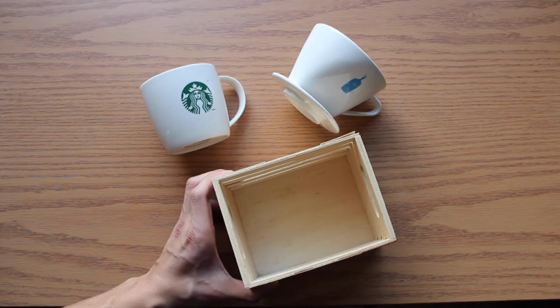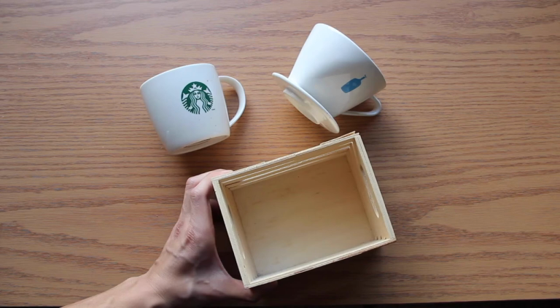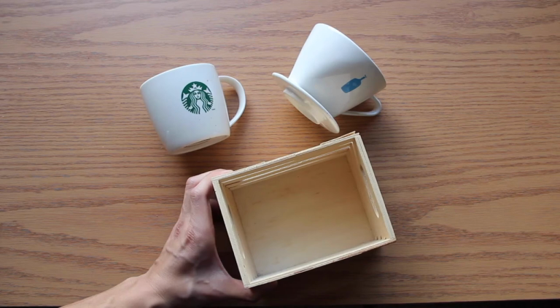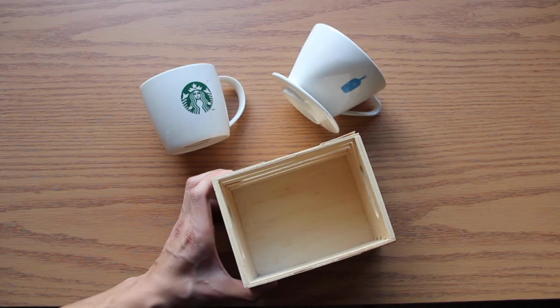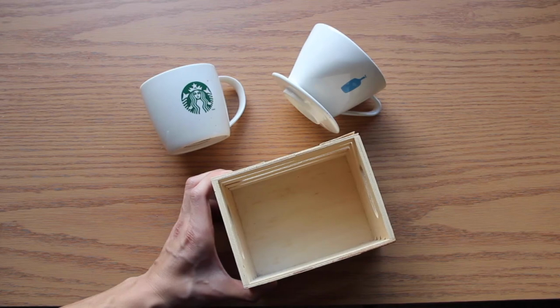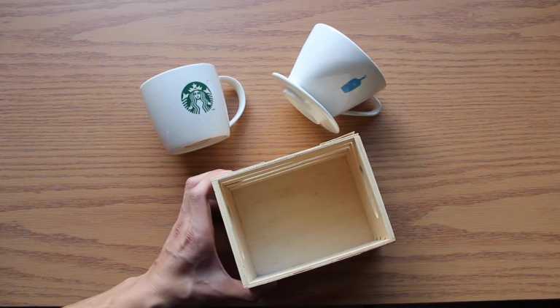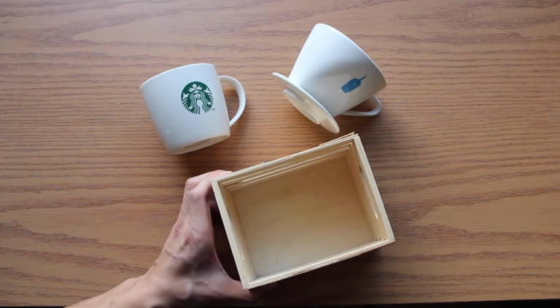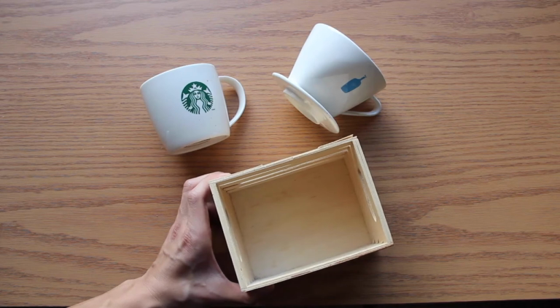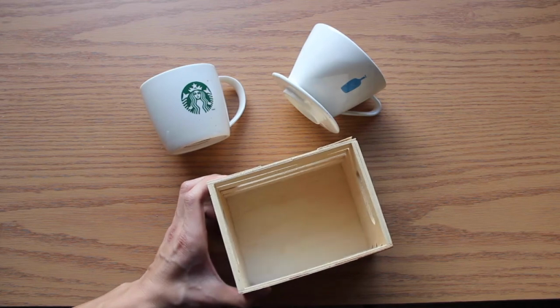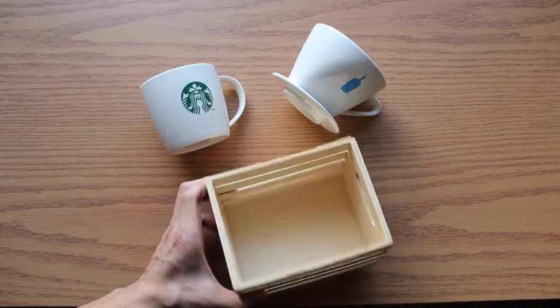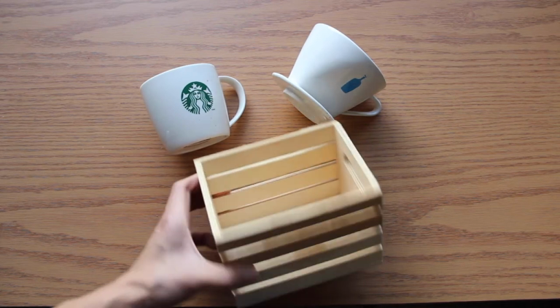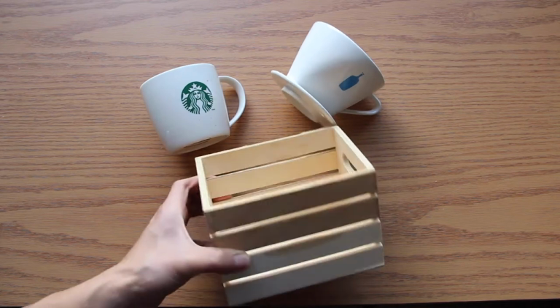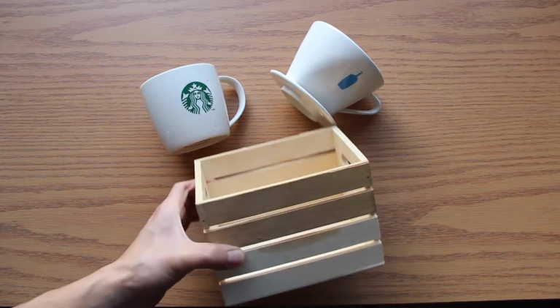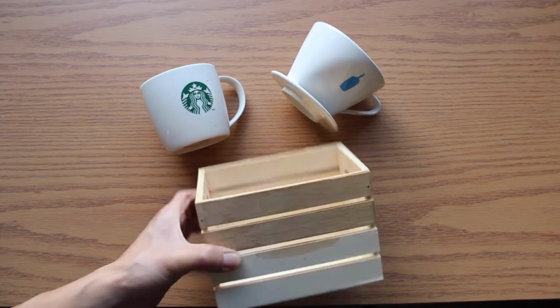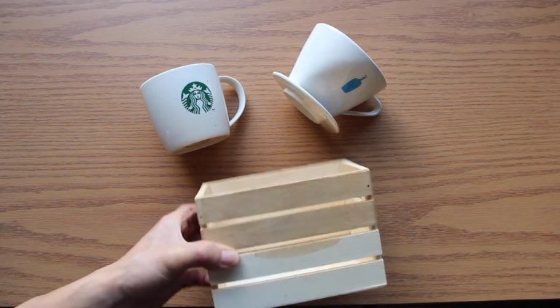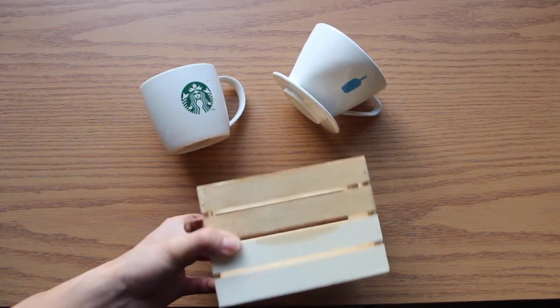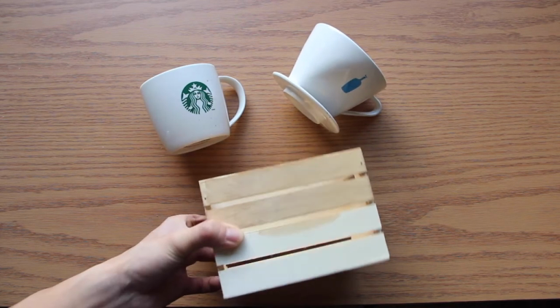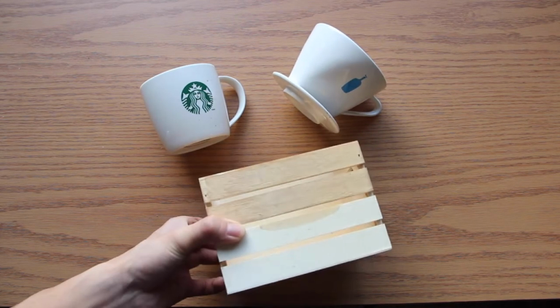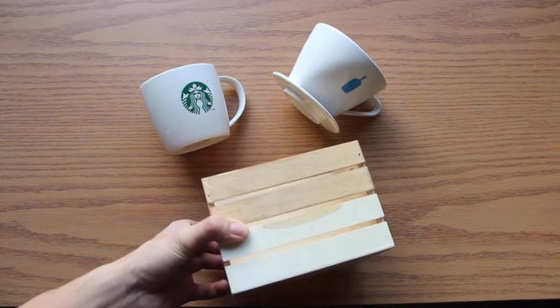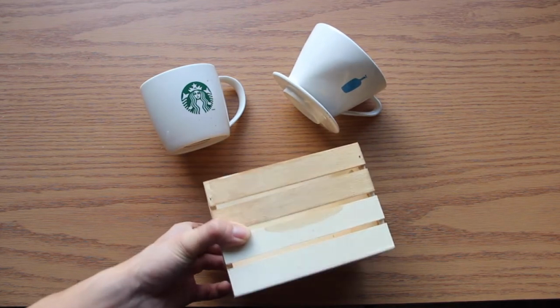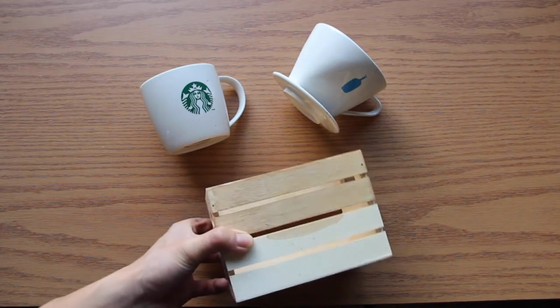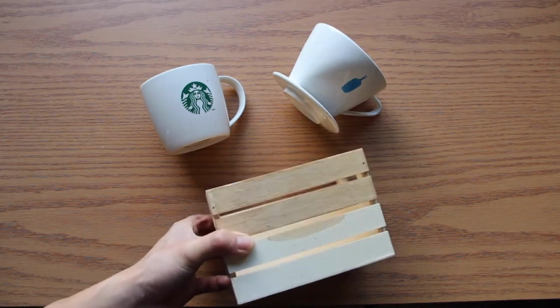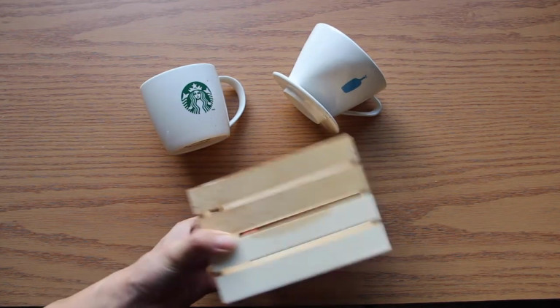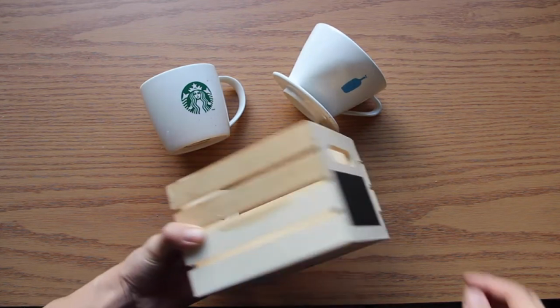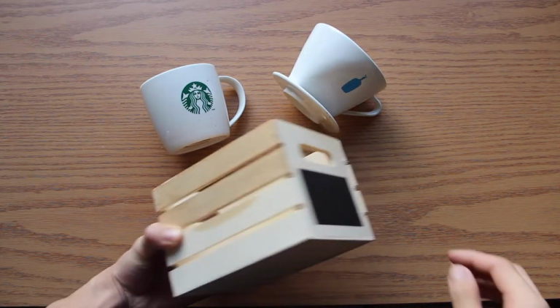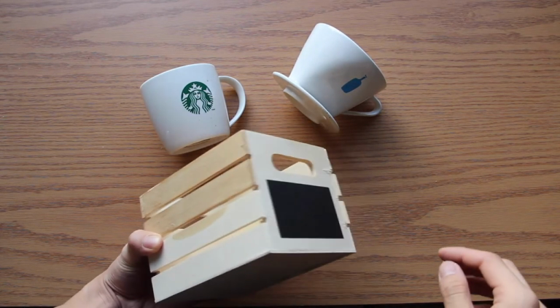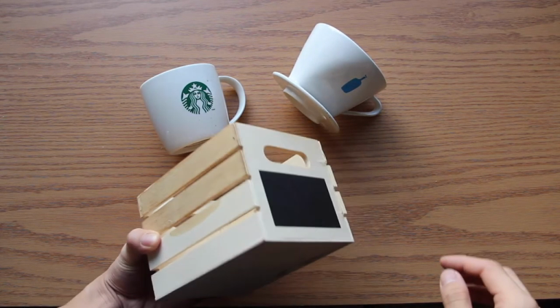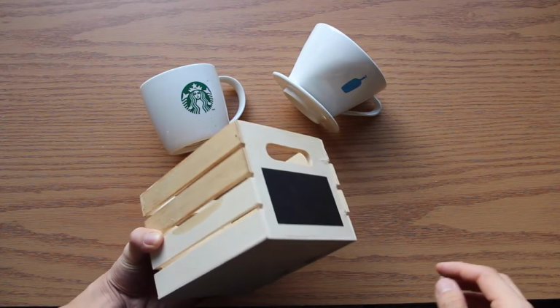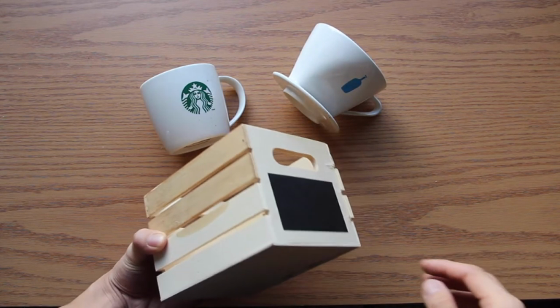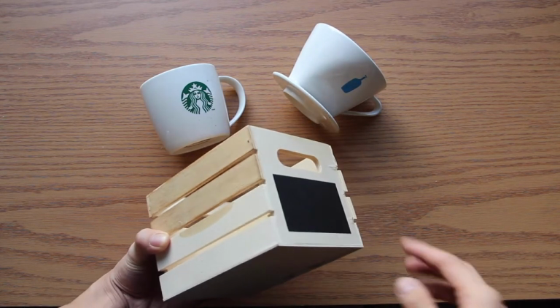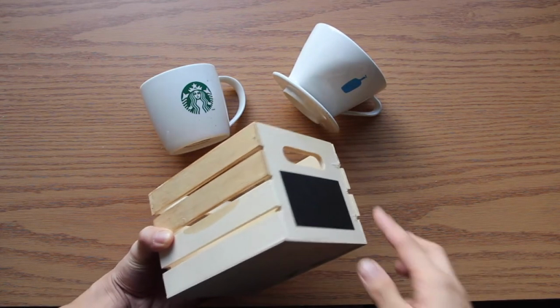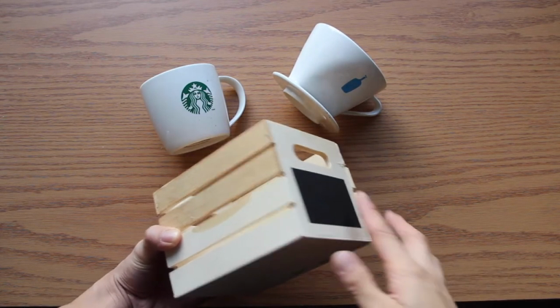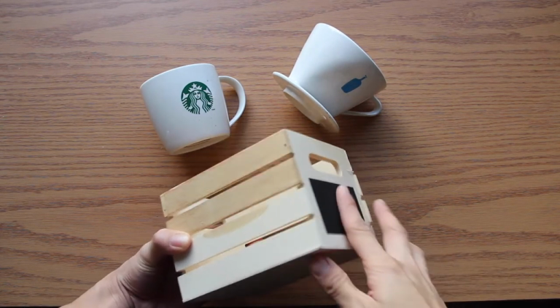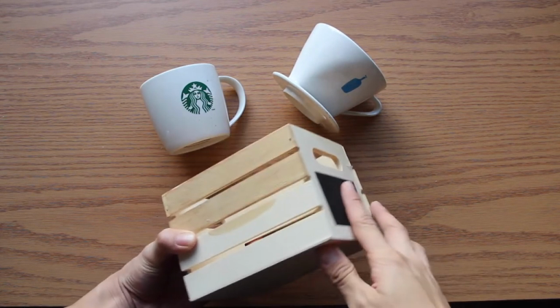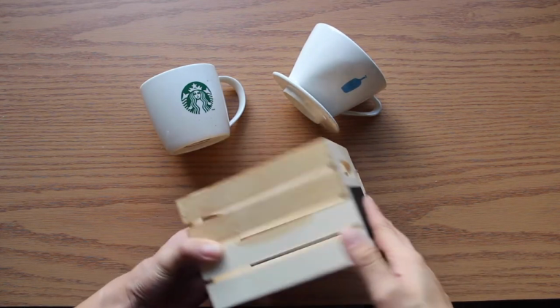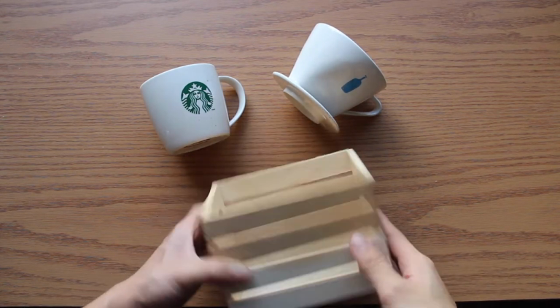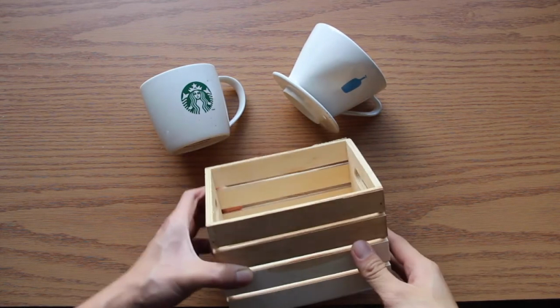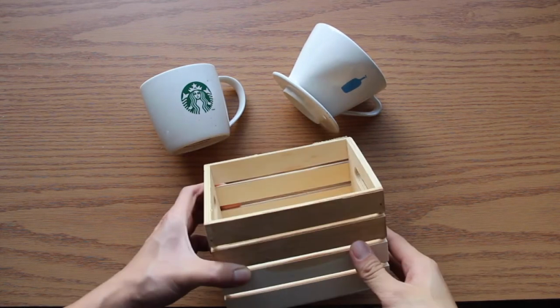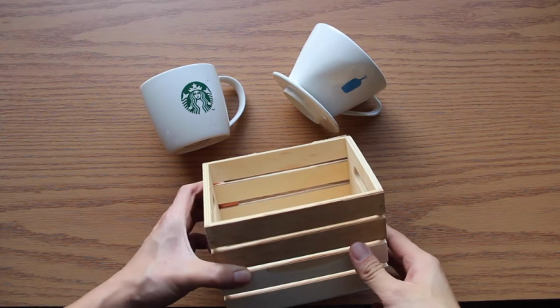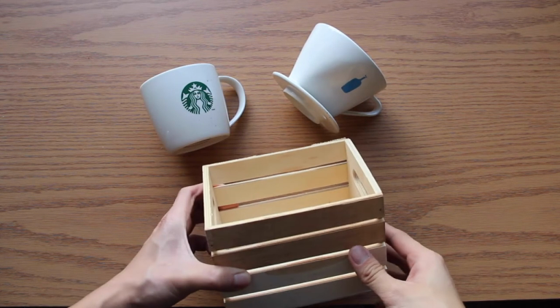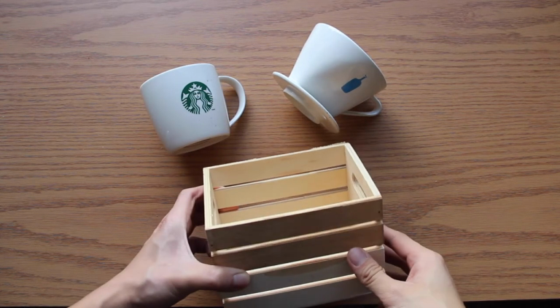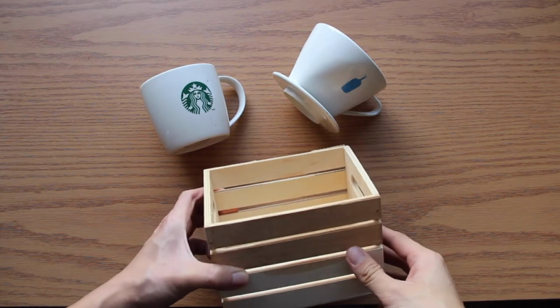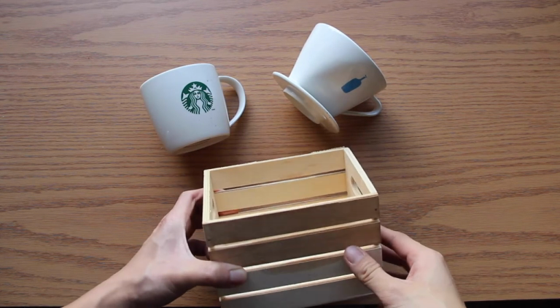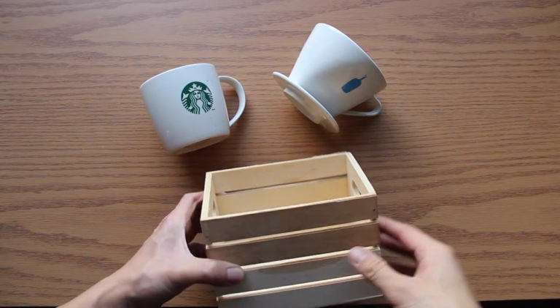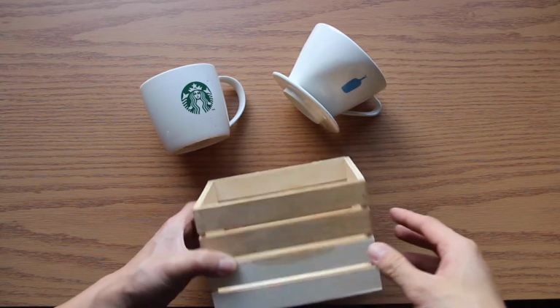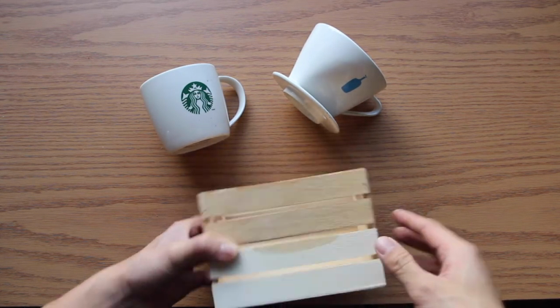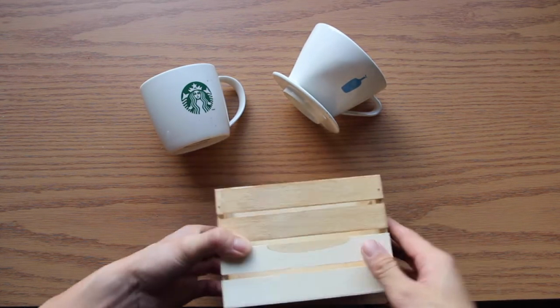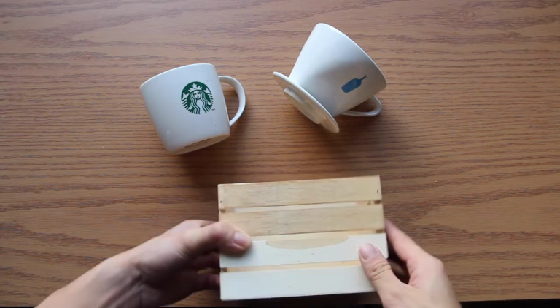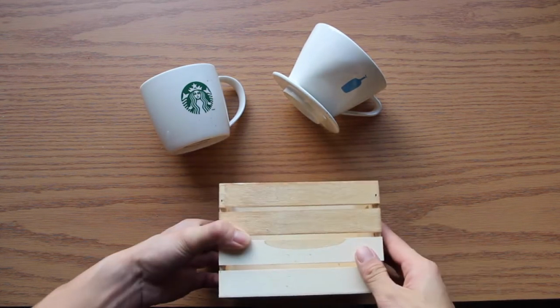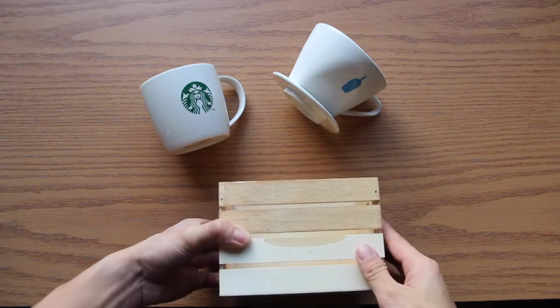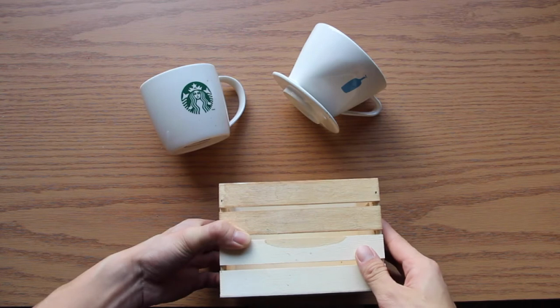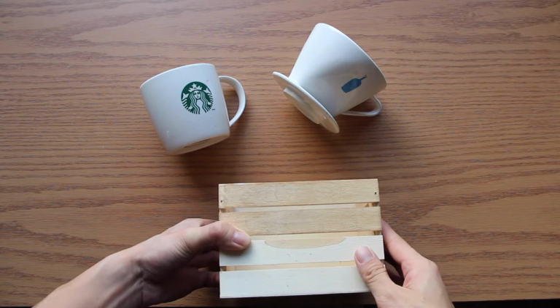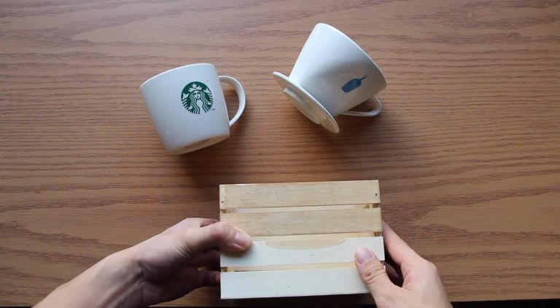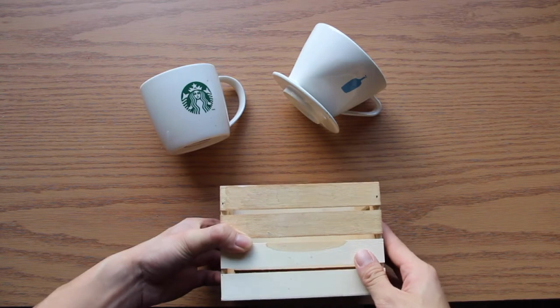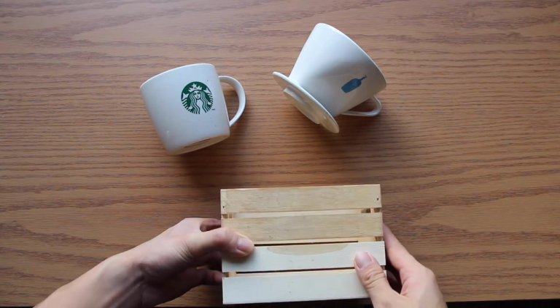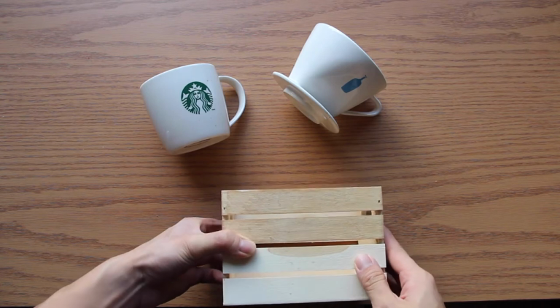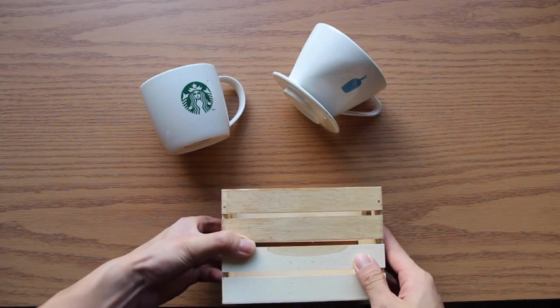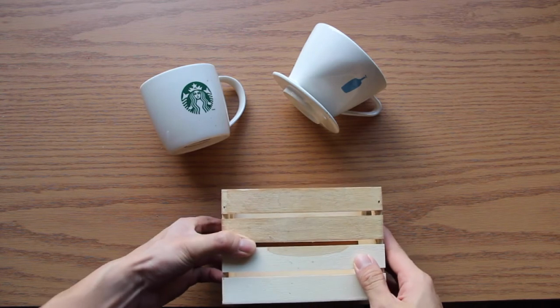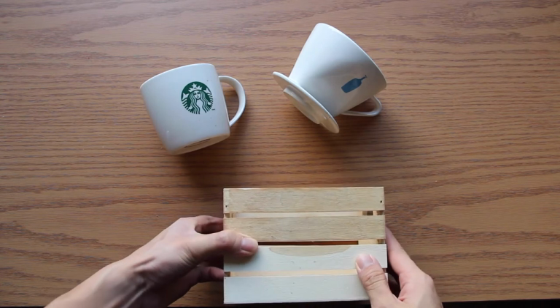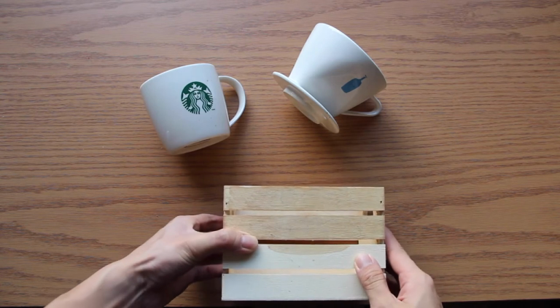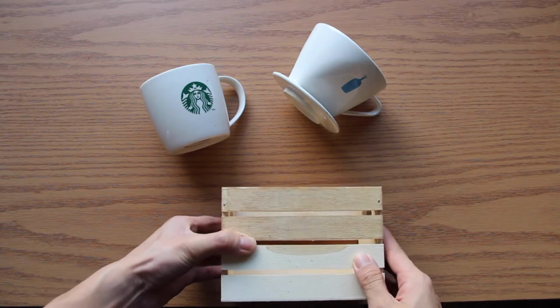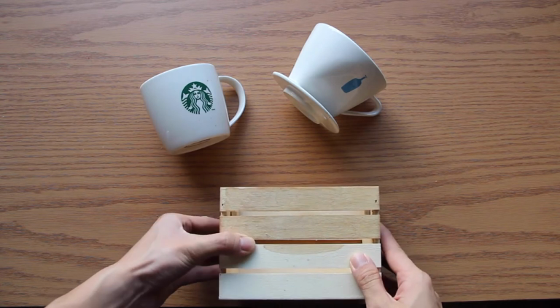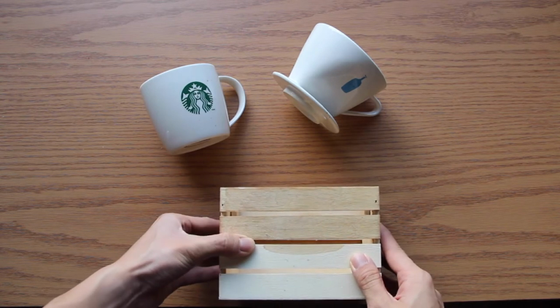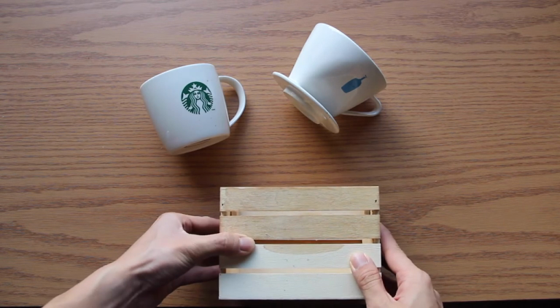Hey Potions, today I'm going to show you guys how I do my DIY coffee drip stand. It's a really cute idea and I hope you guys like it.